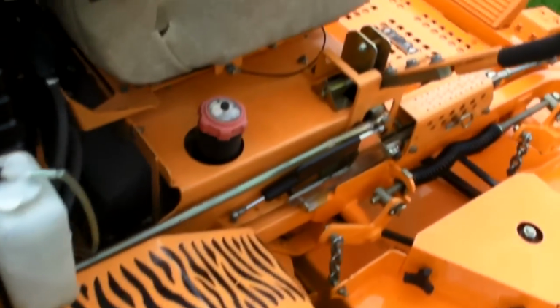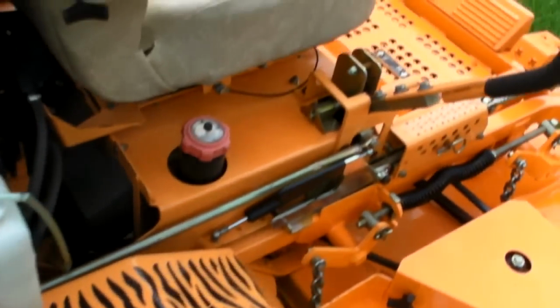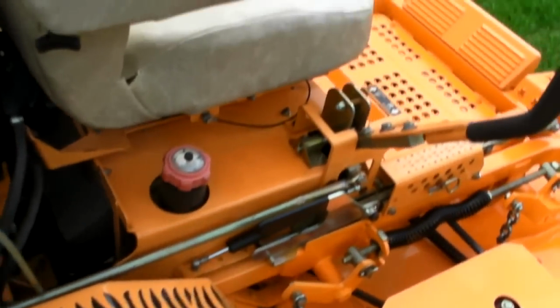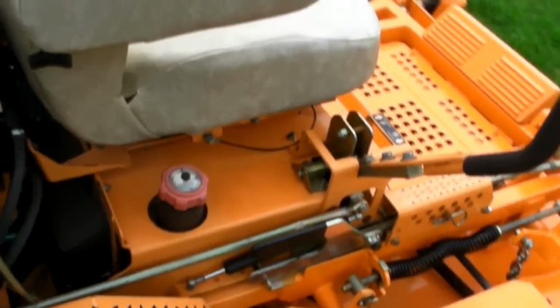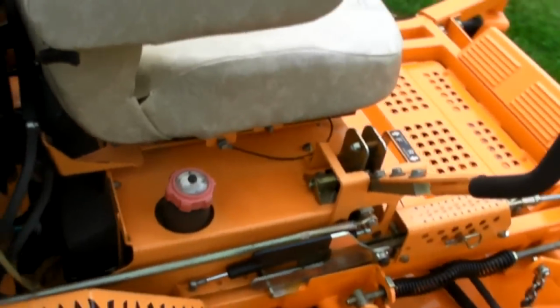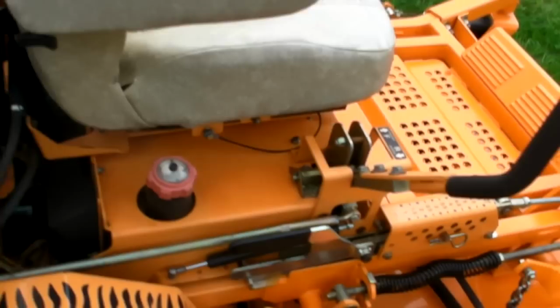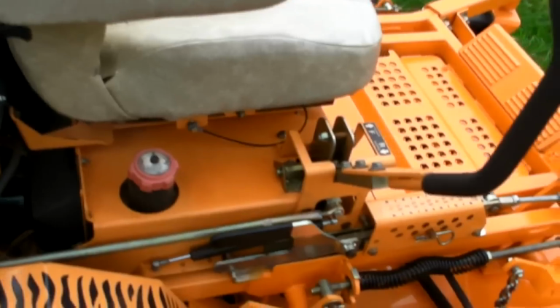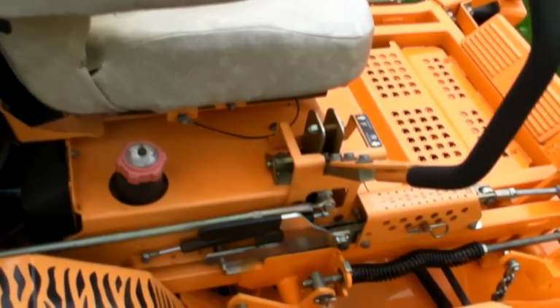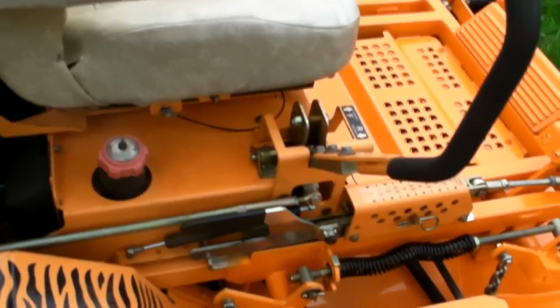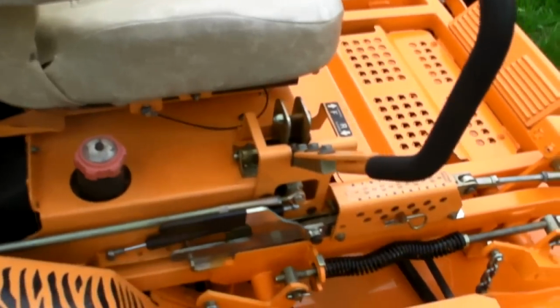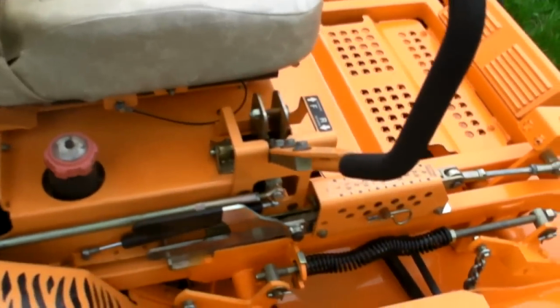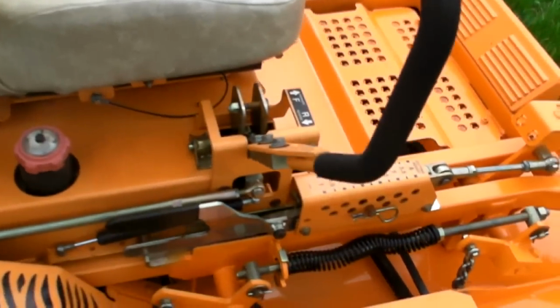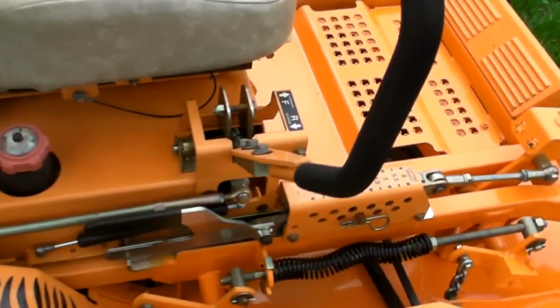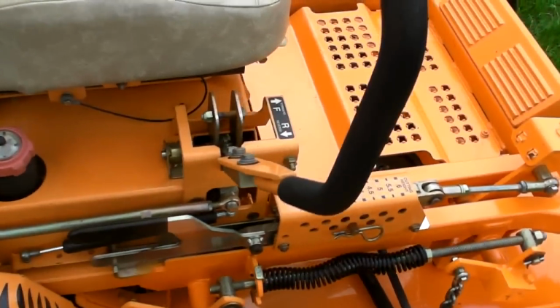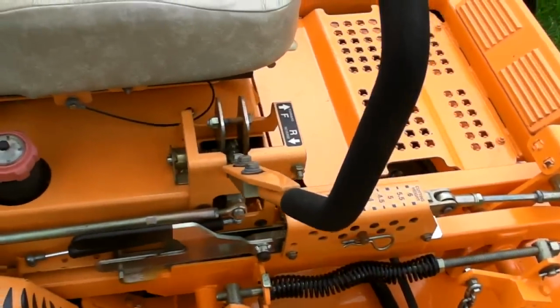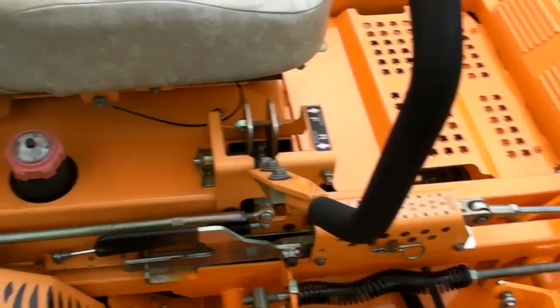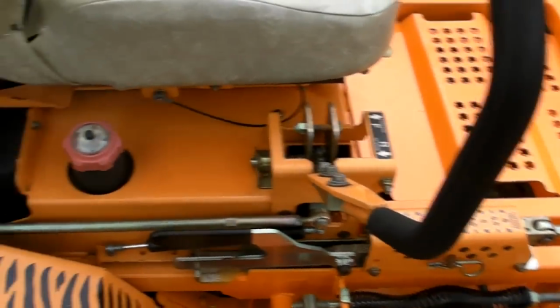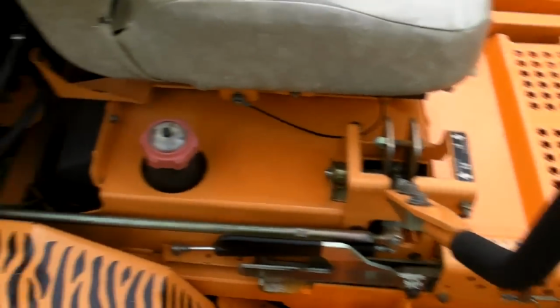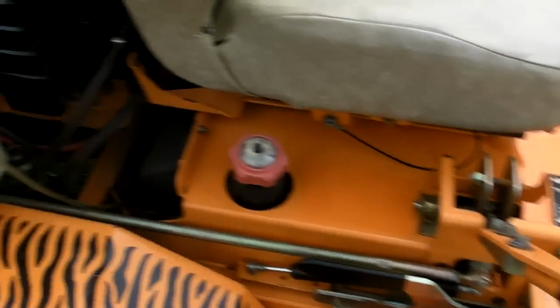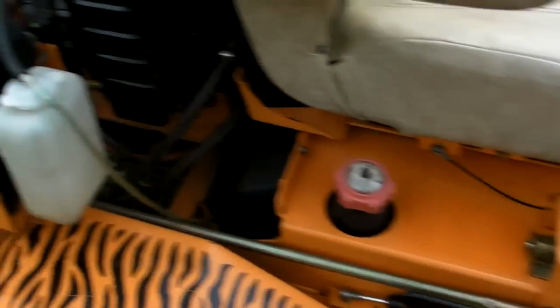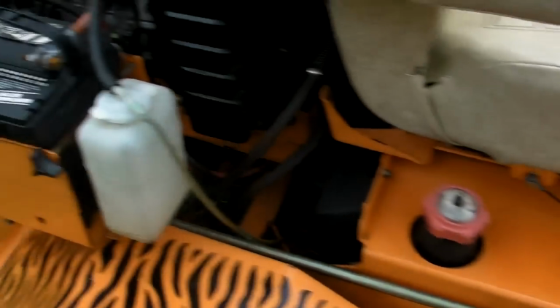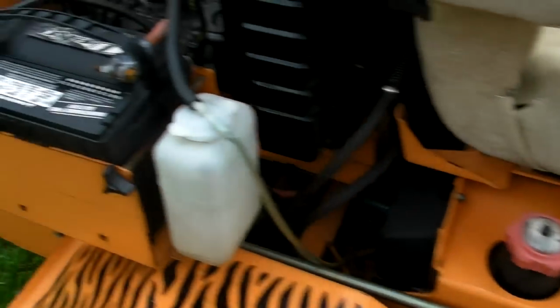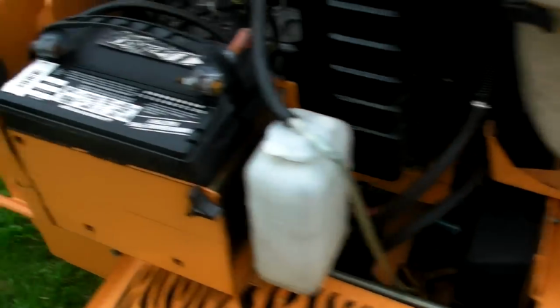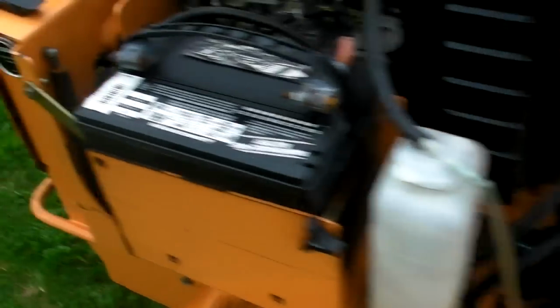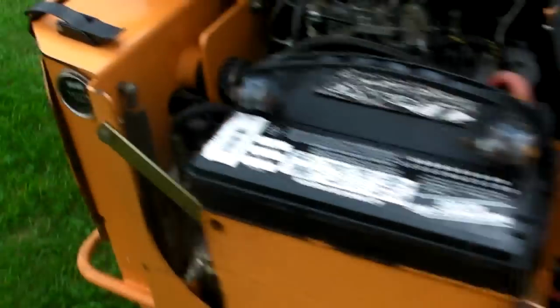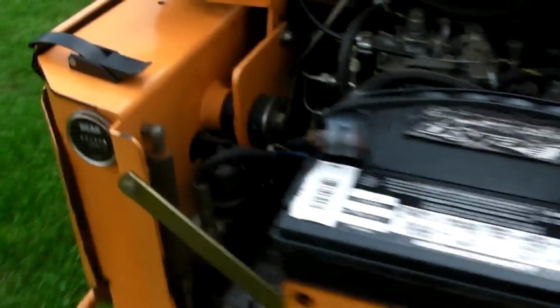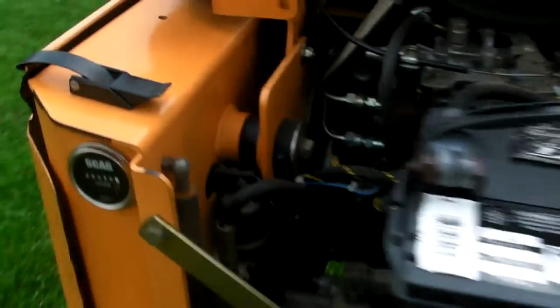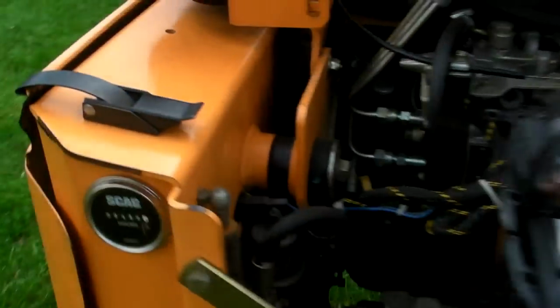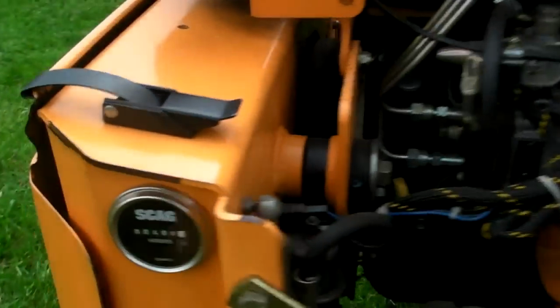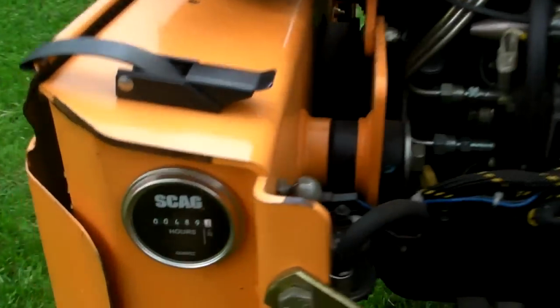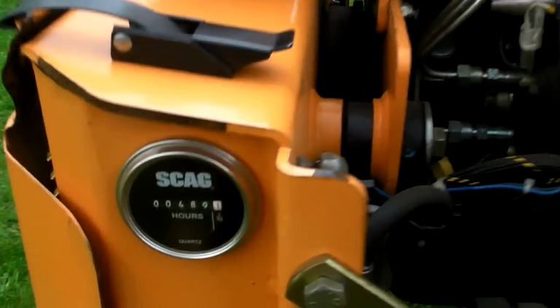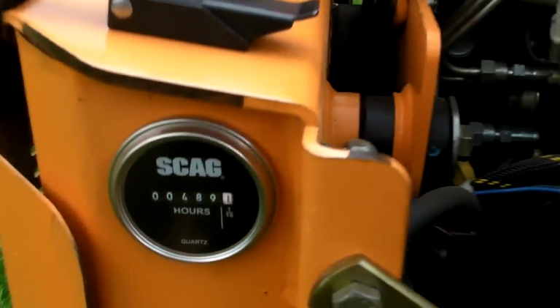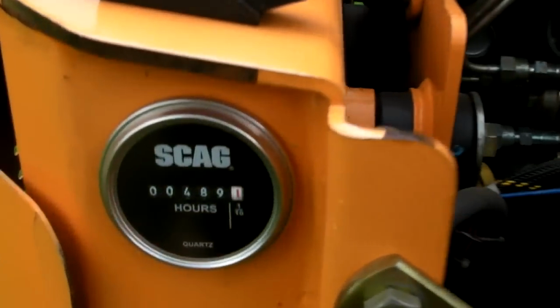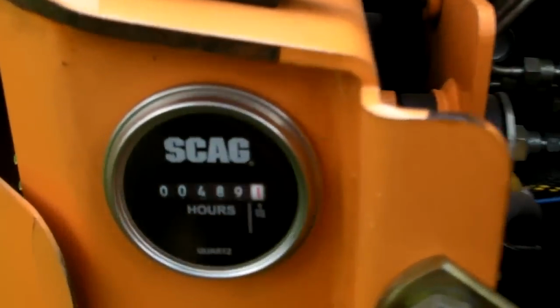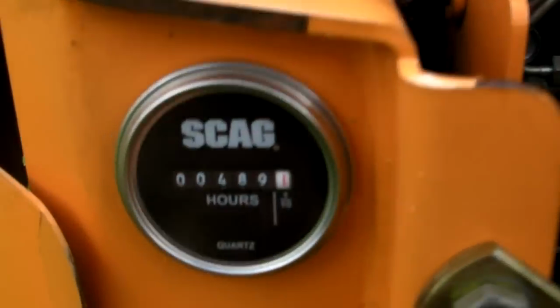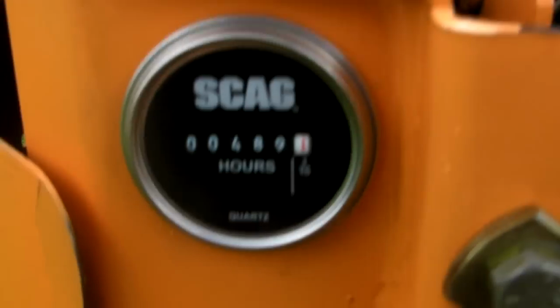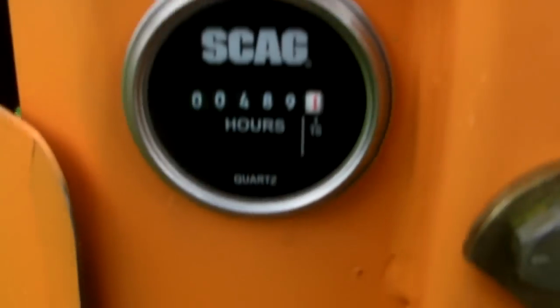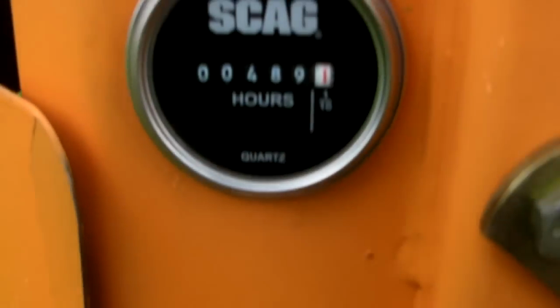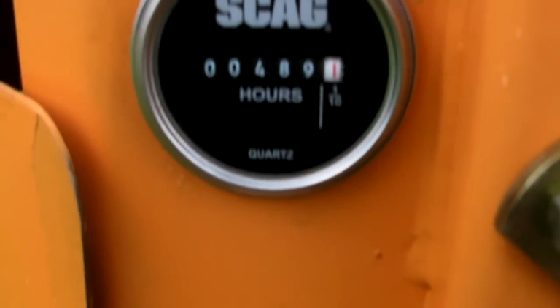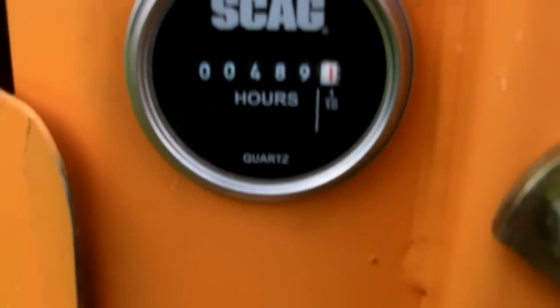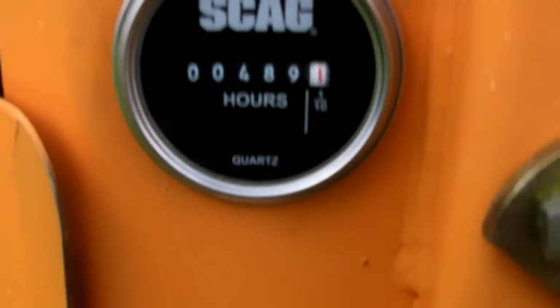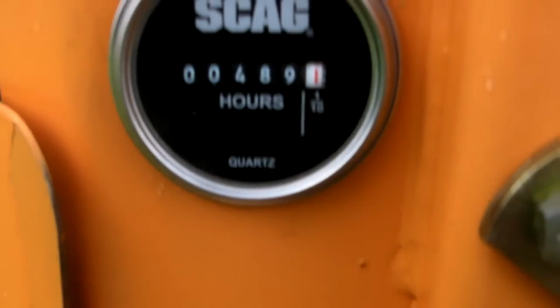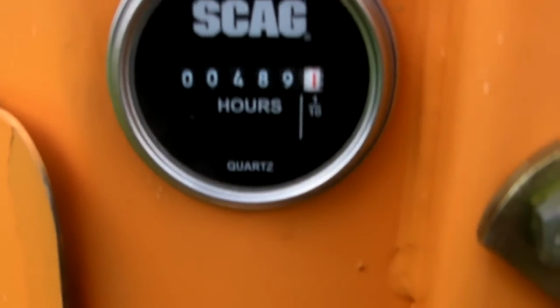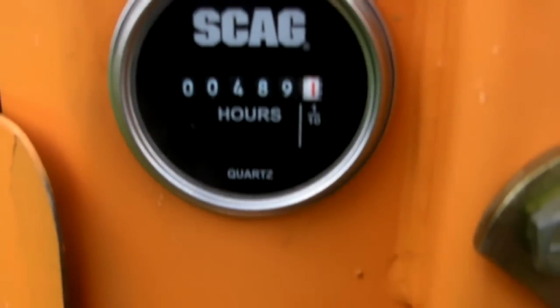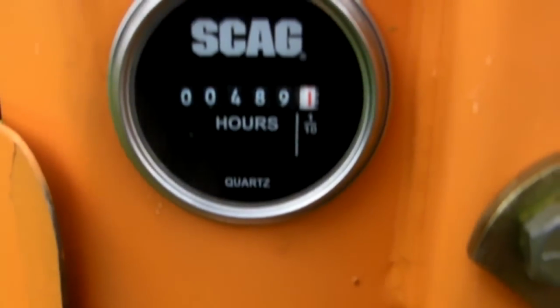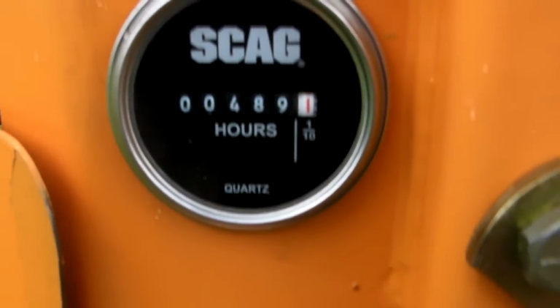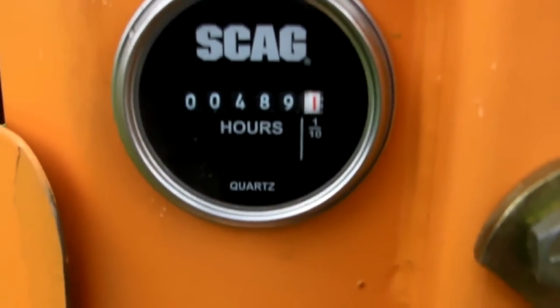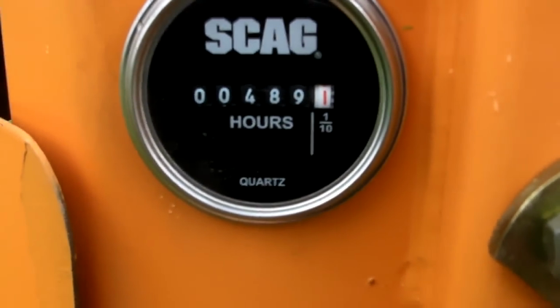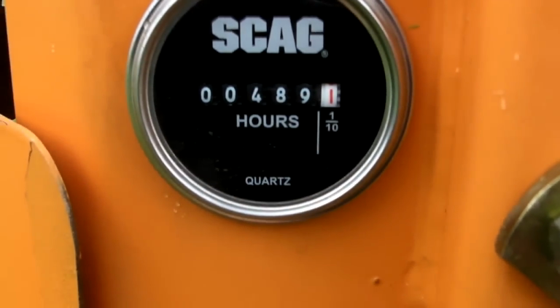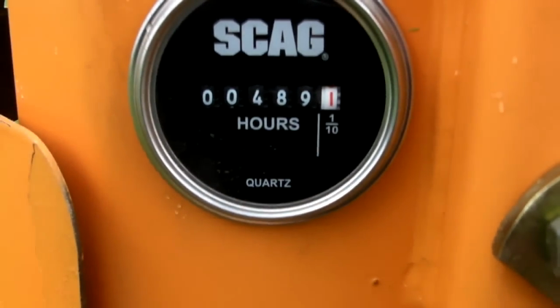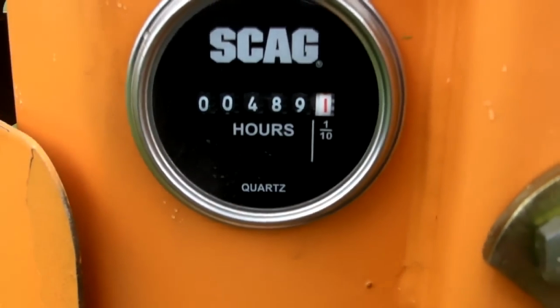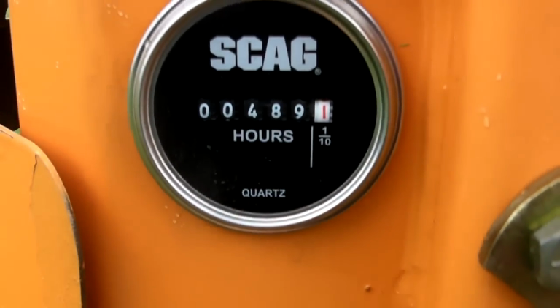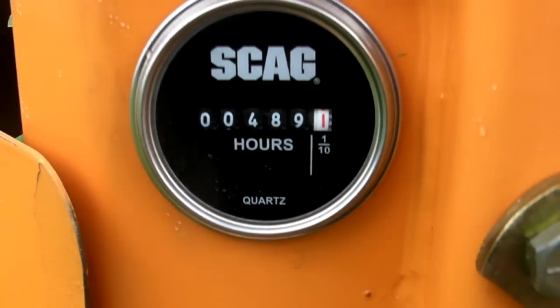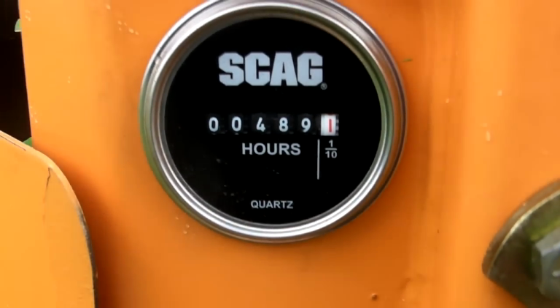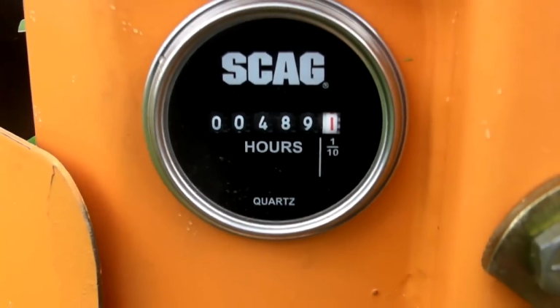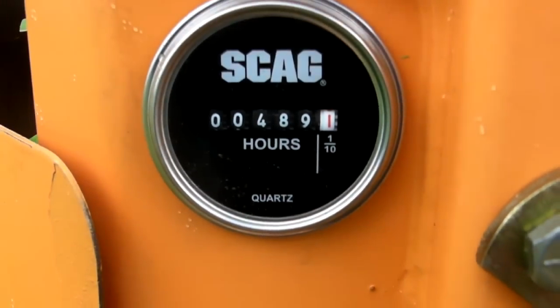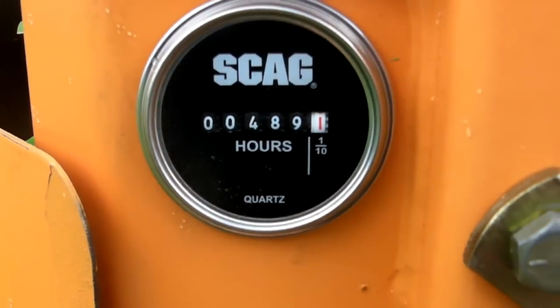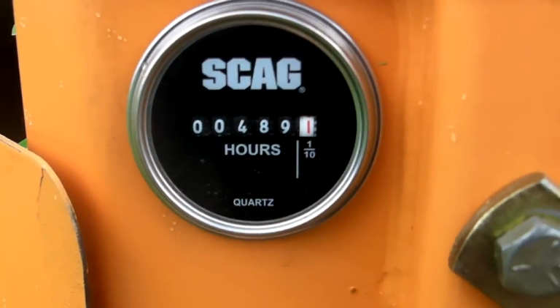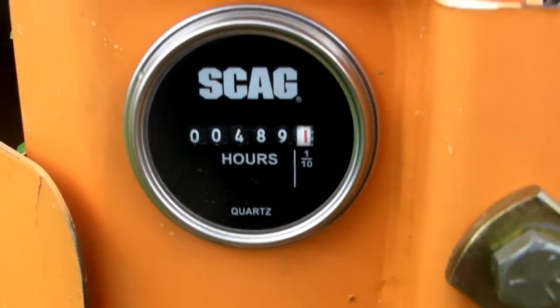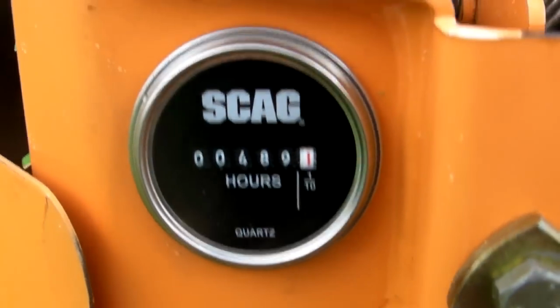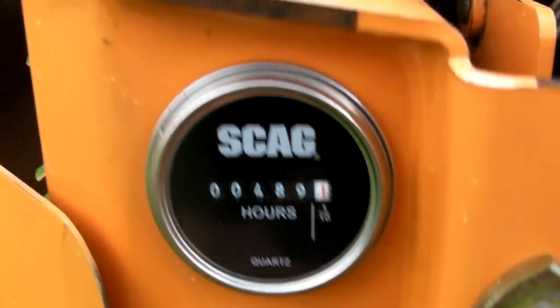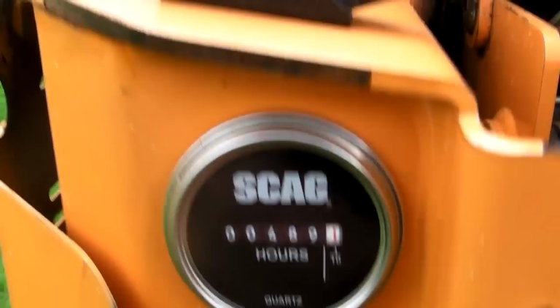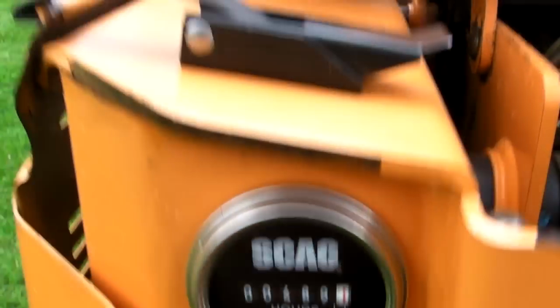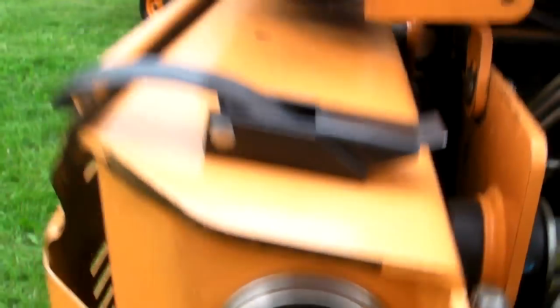Very nice, excellent running machine with 489 hours on it.